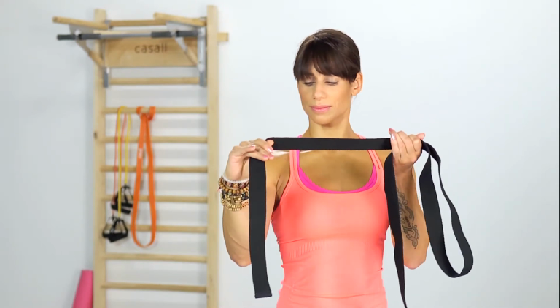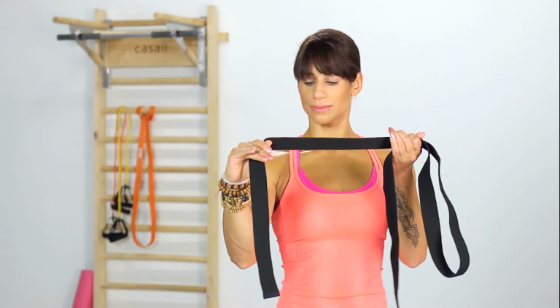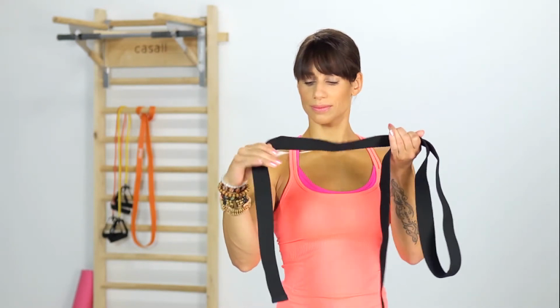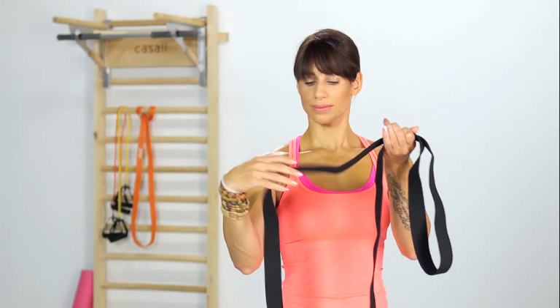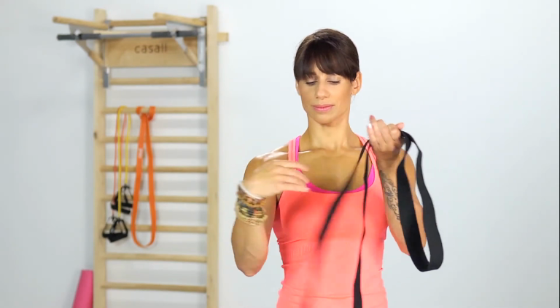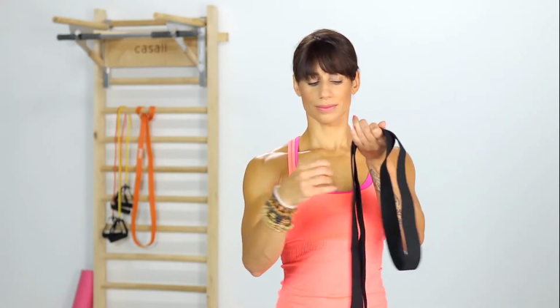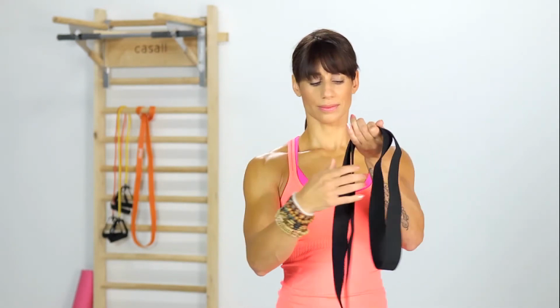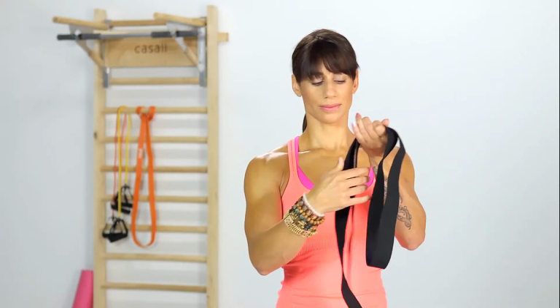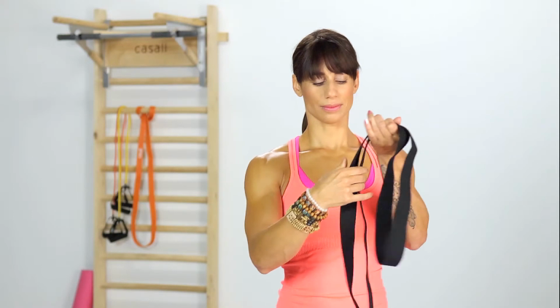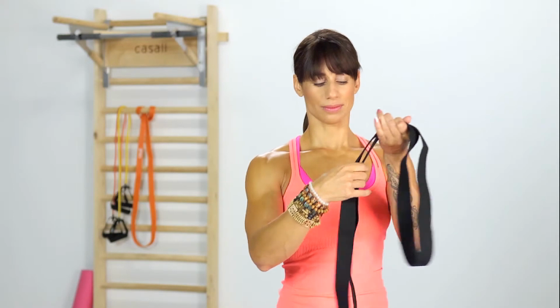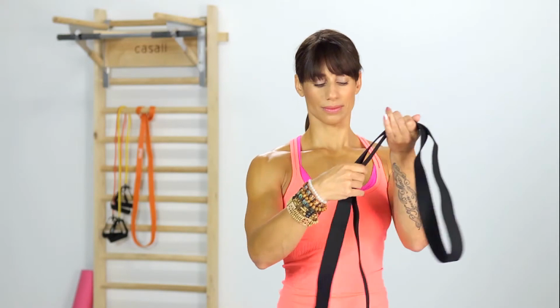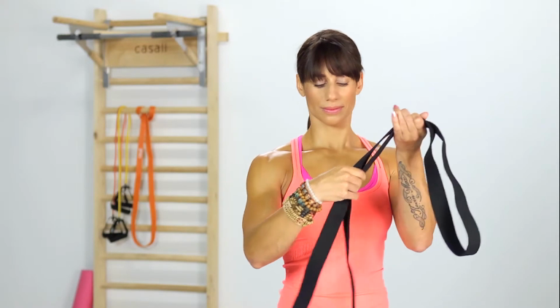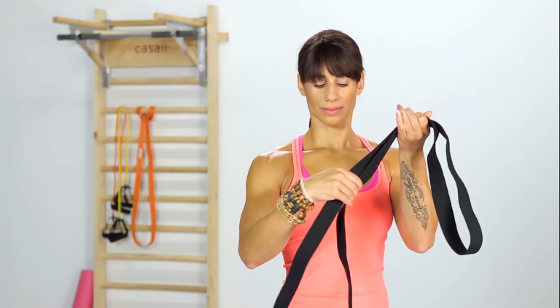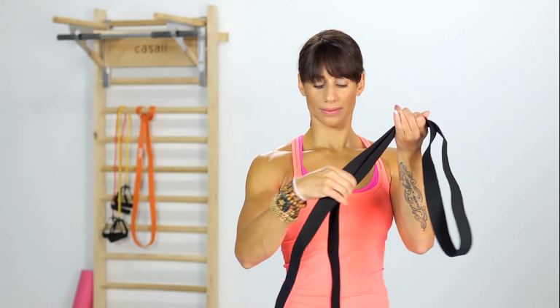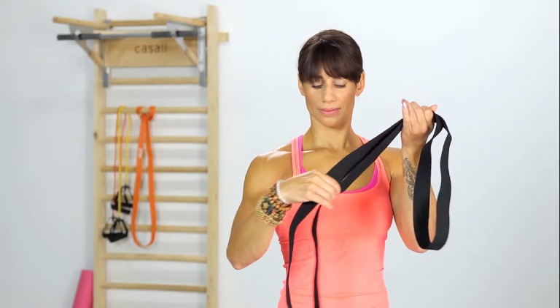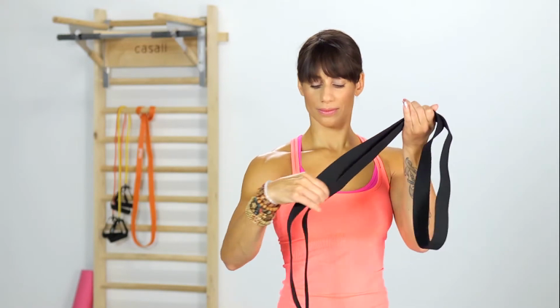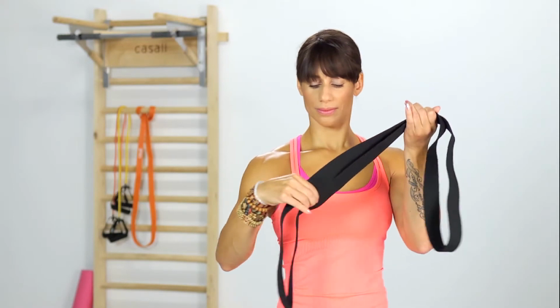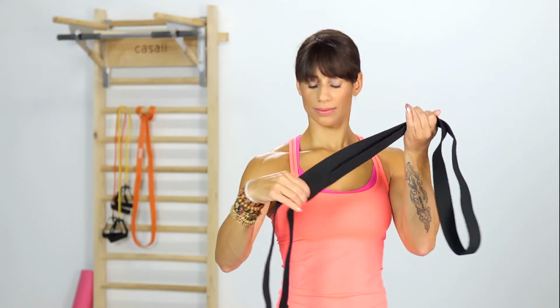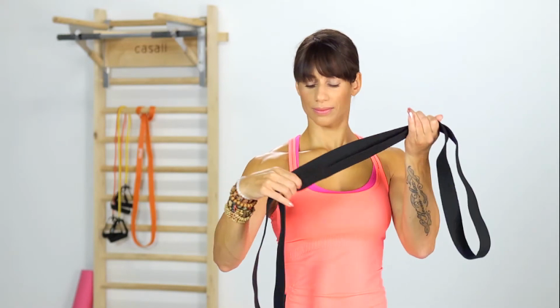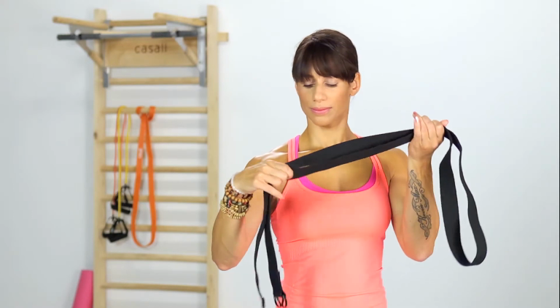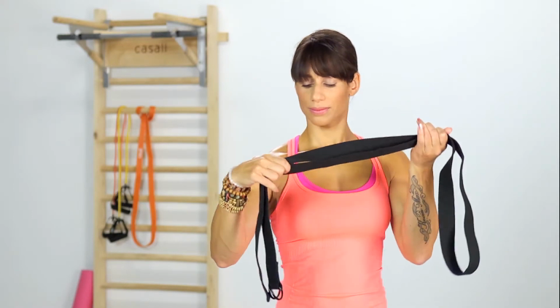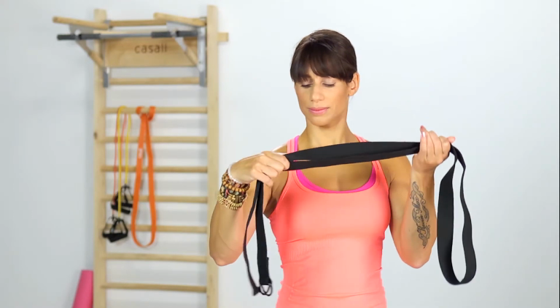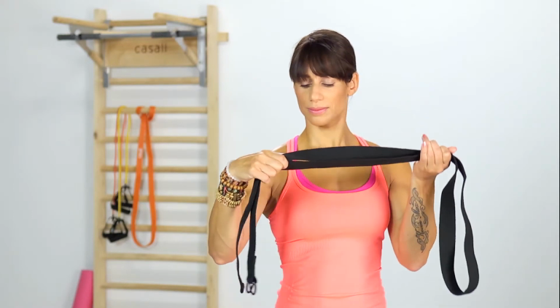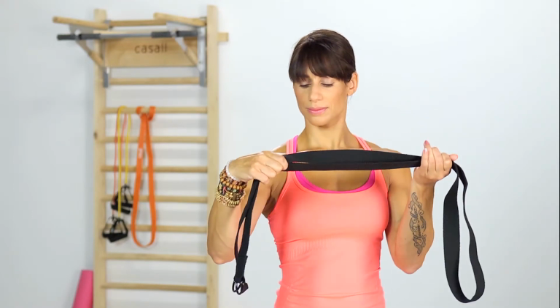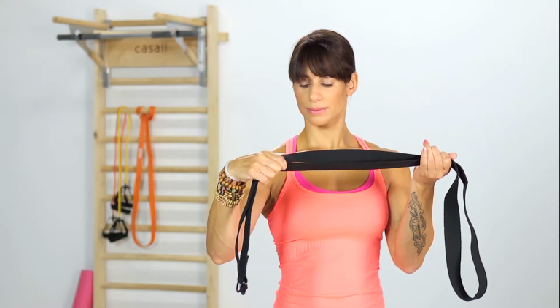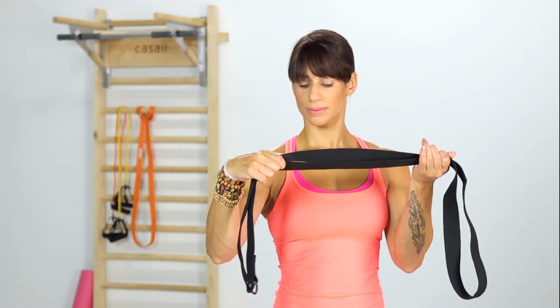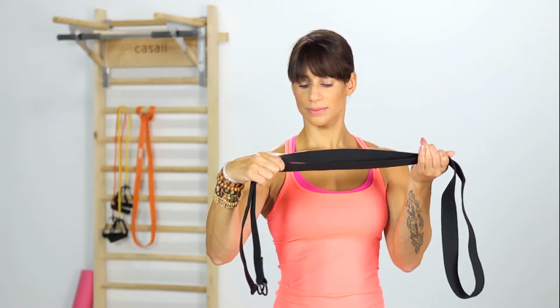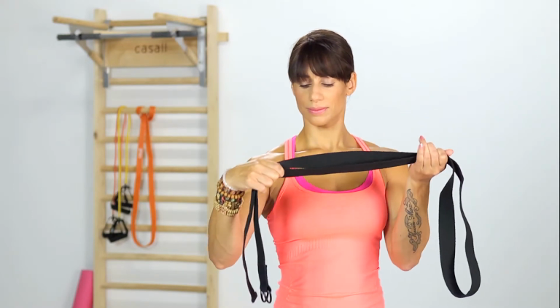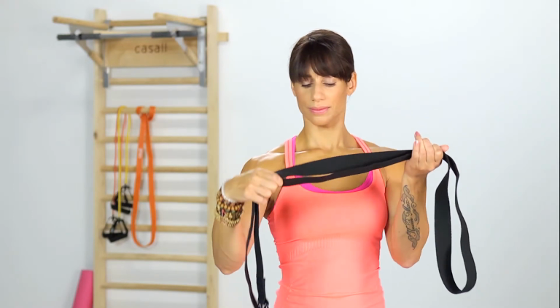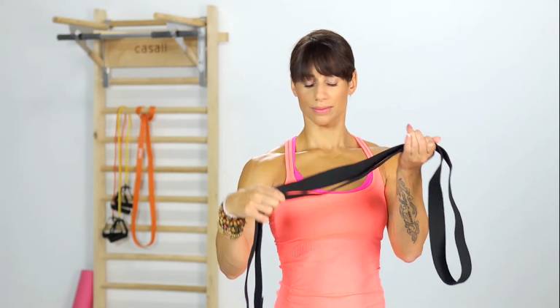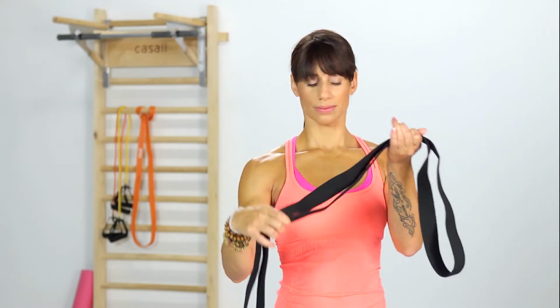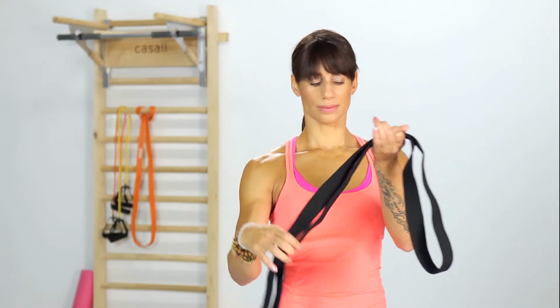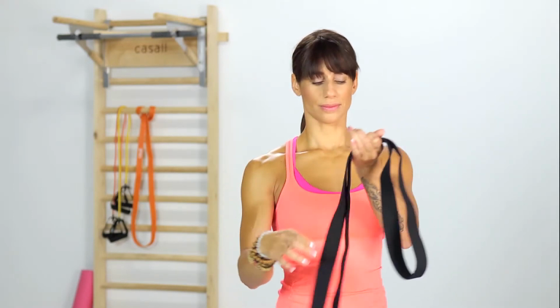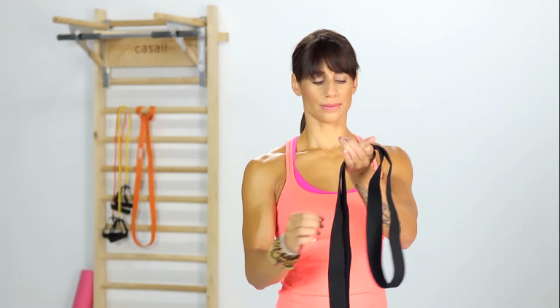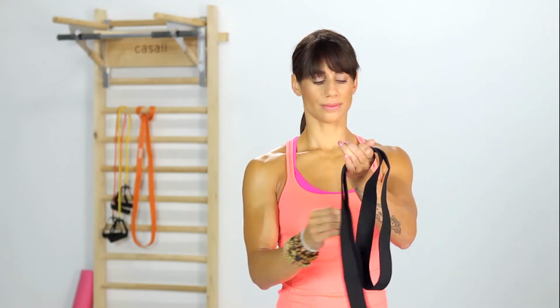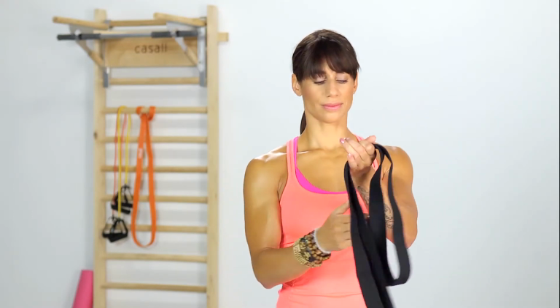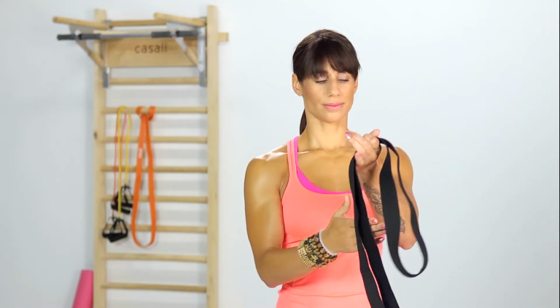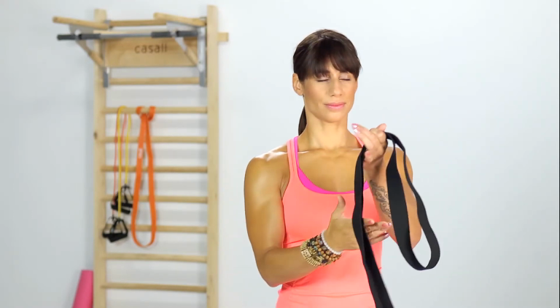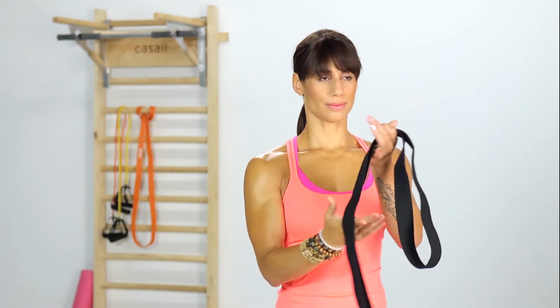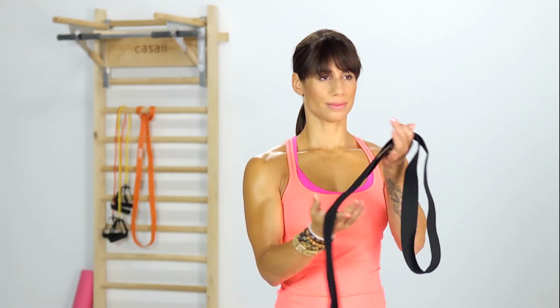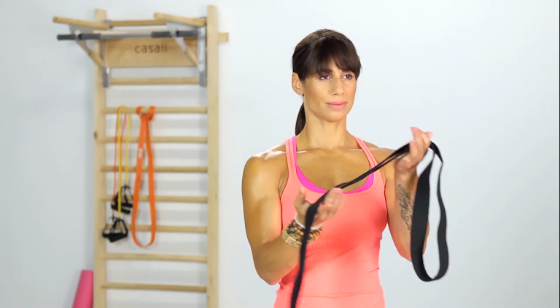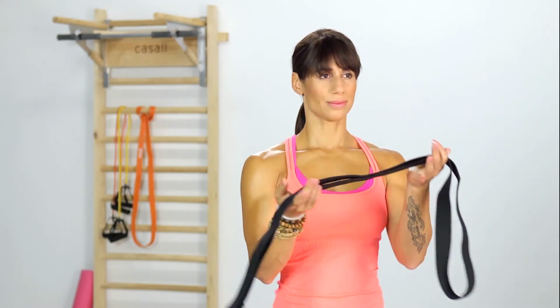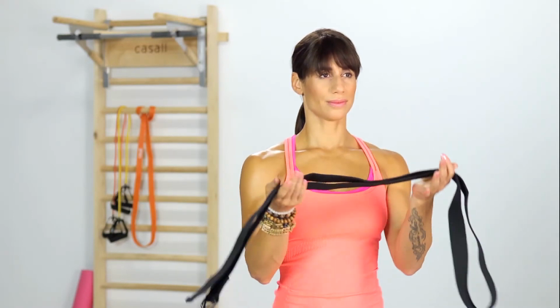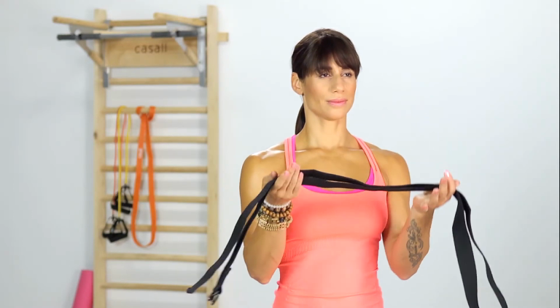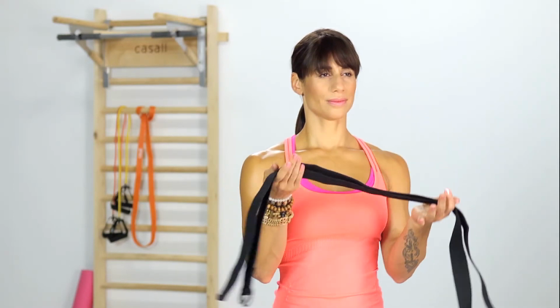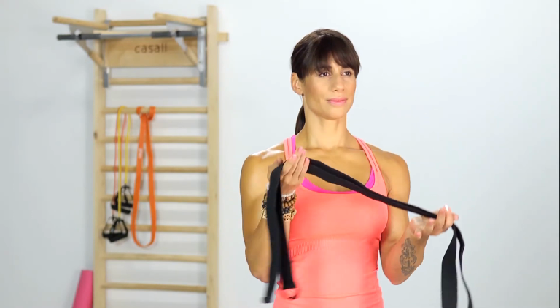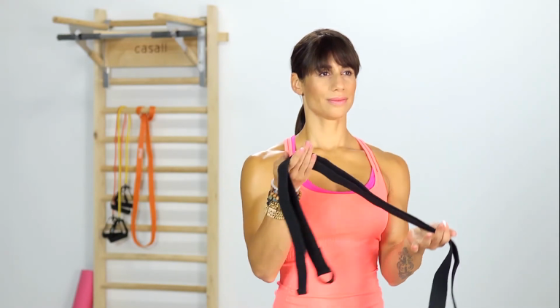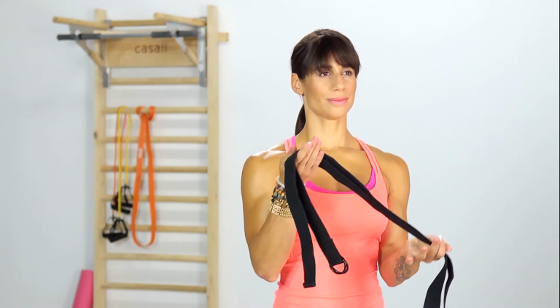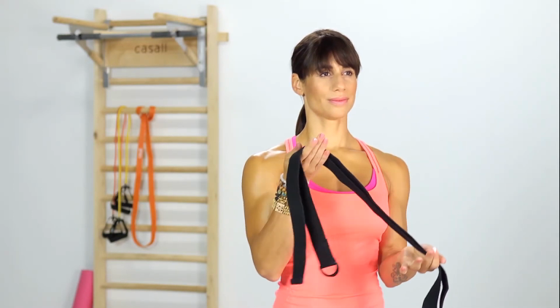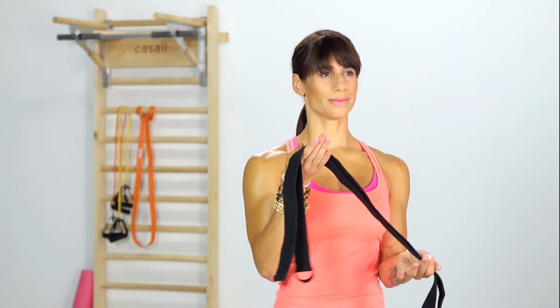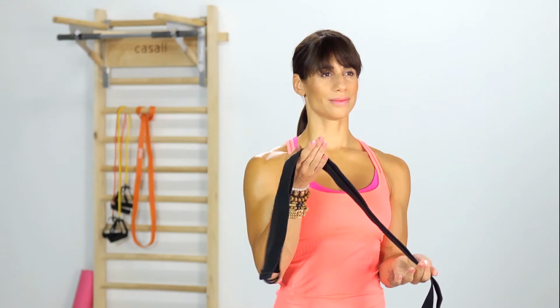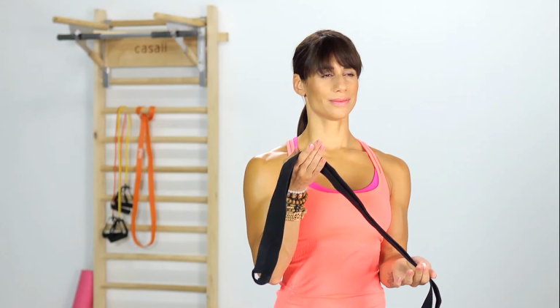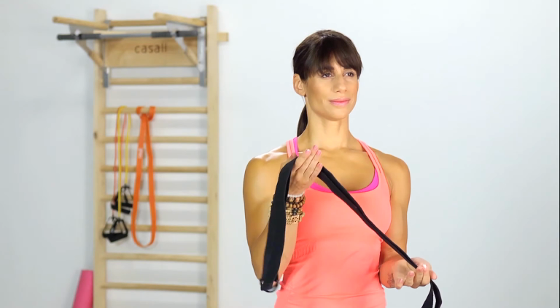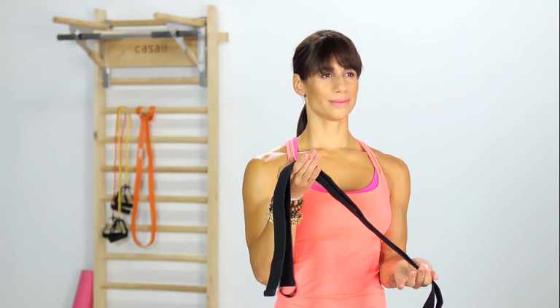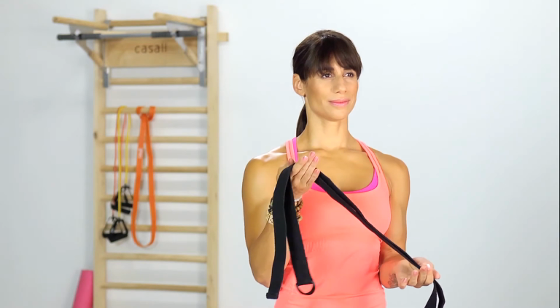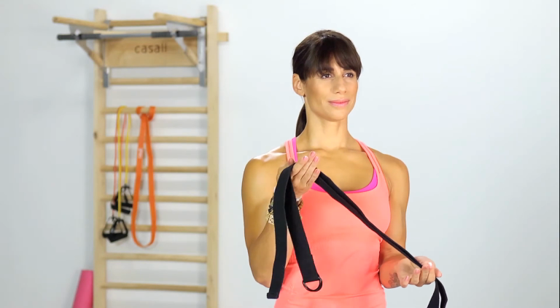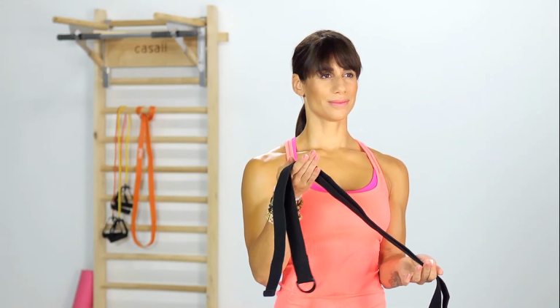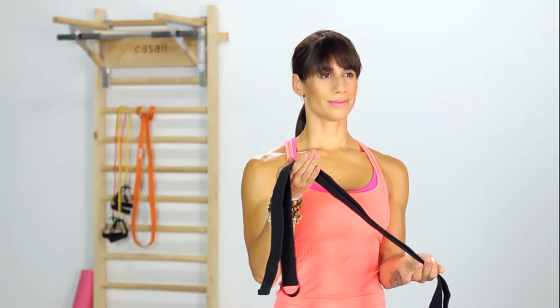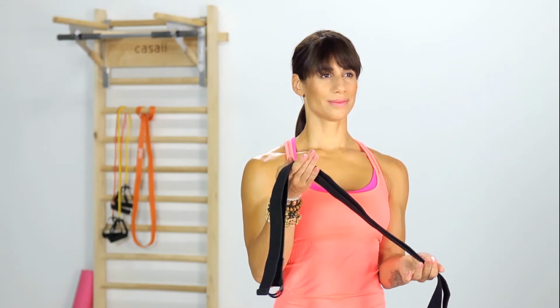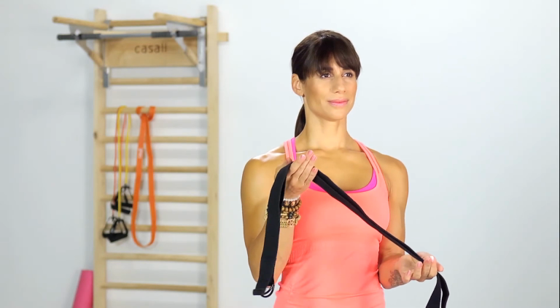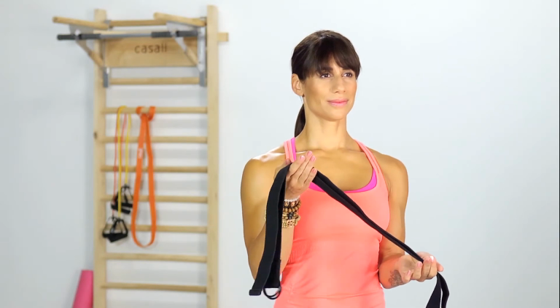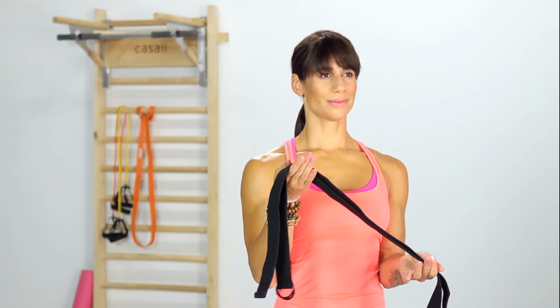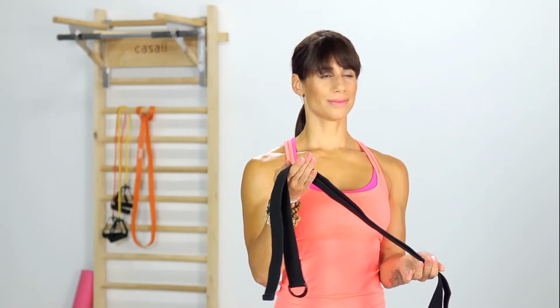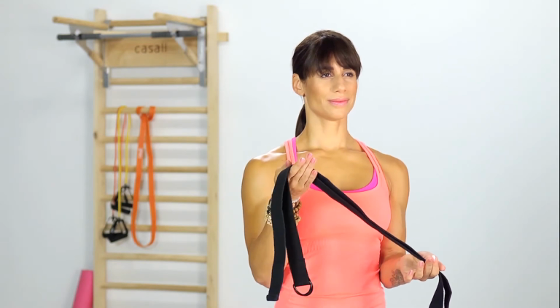Yoga straps can be very helpful in the beginning of your yoga practice. For more advanced students, they can help assist in more advanced yoga poses.